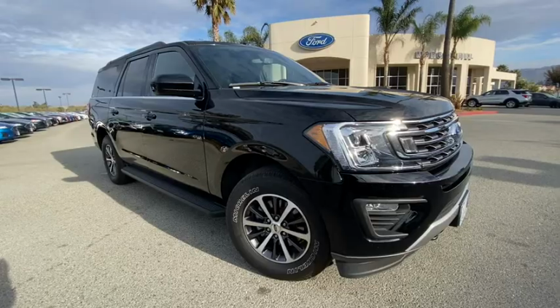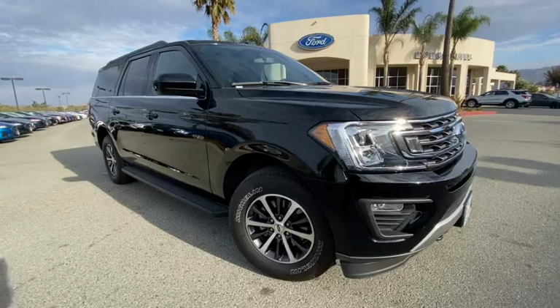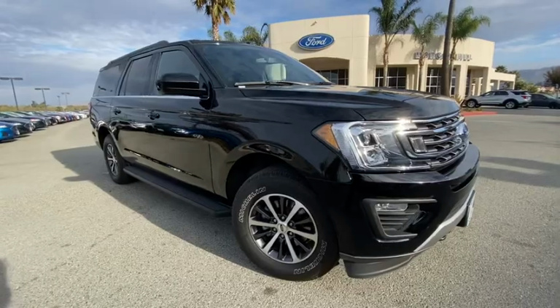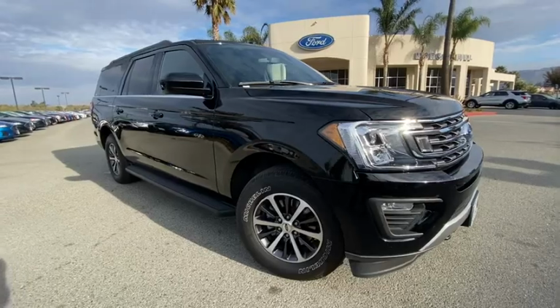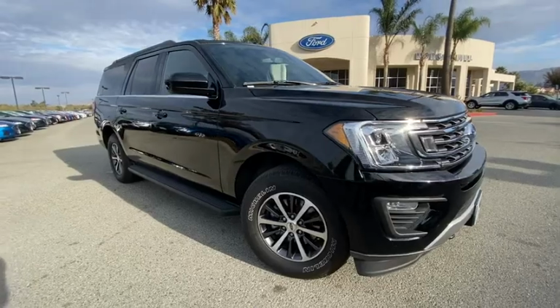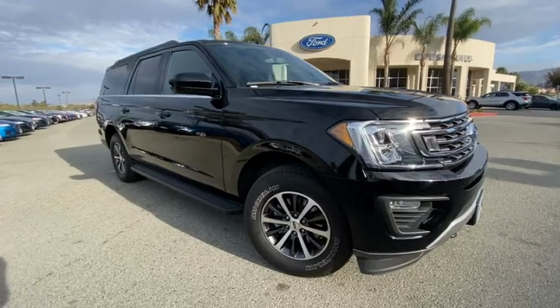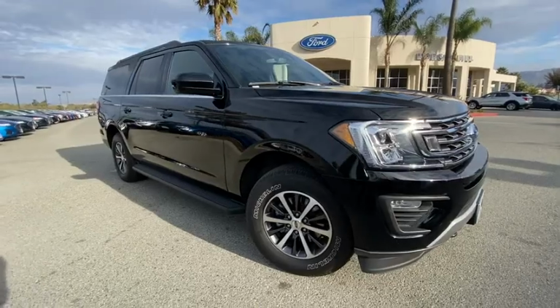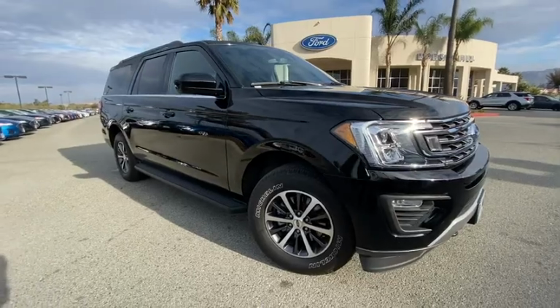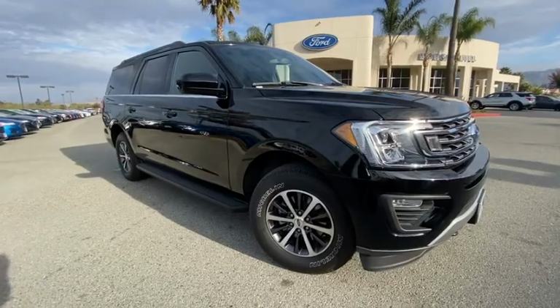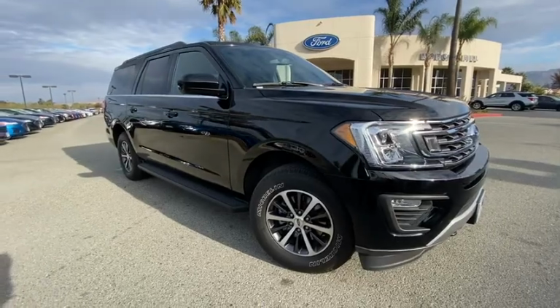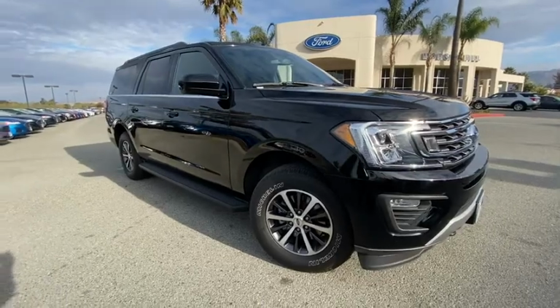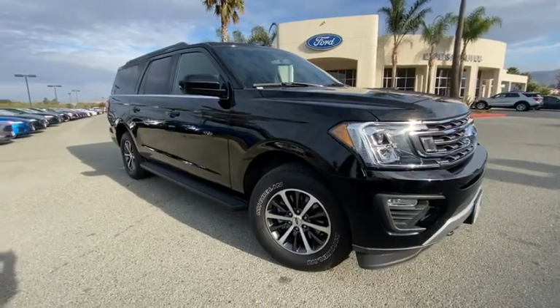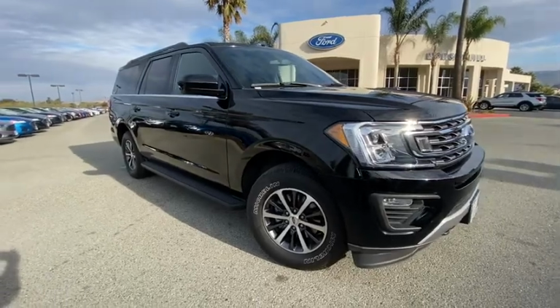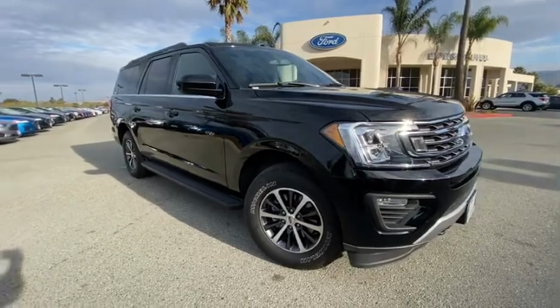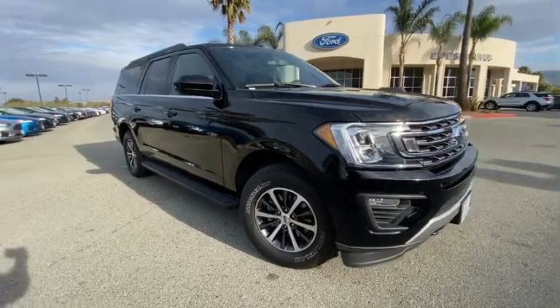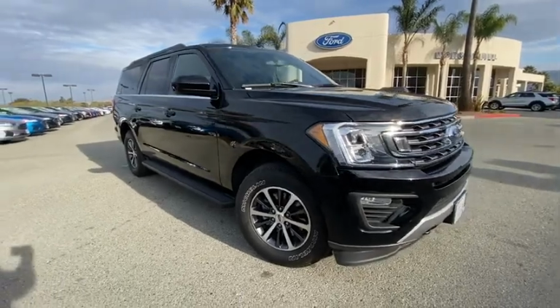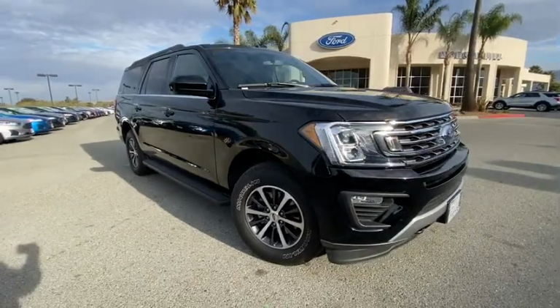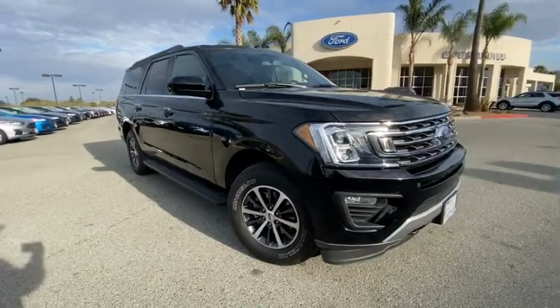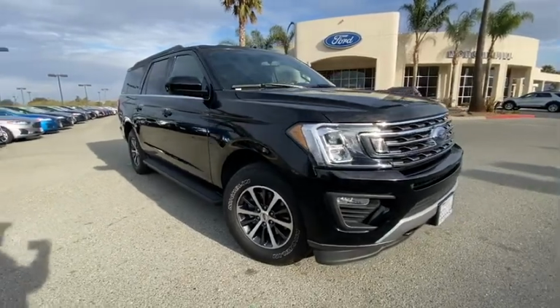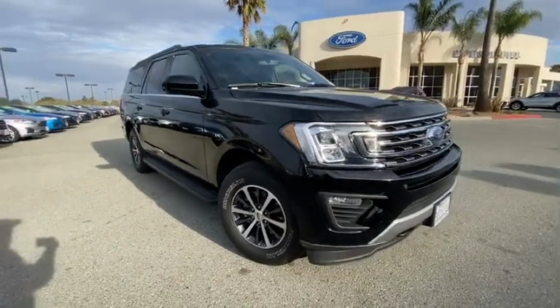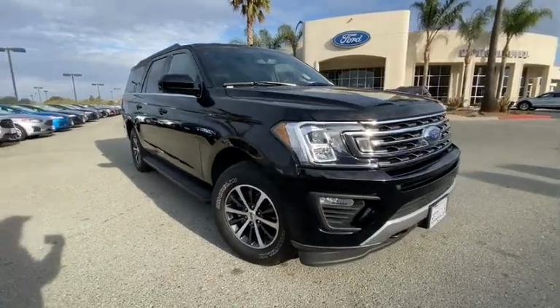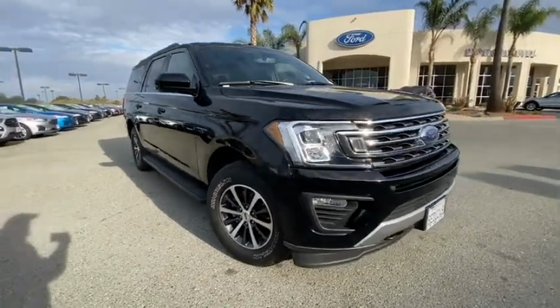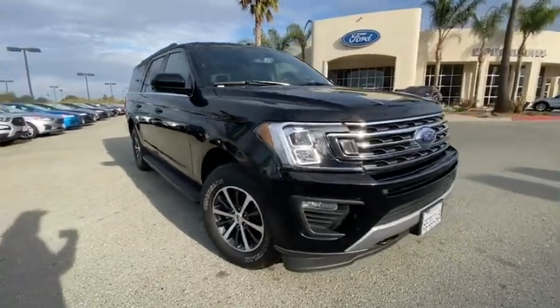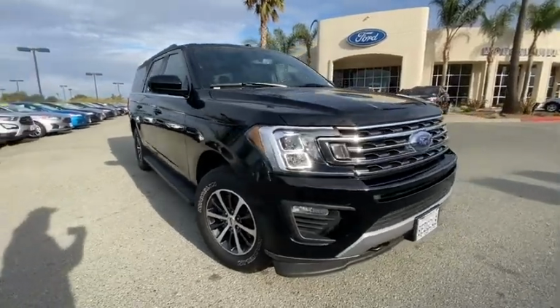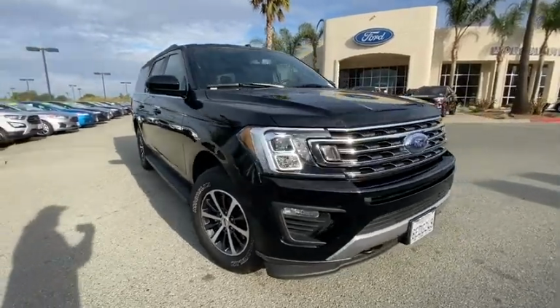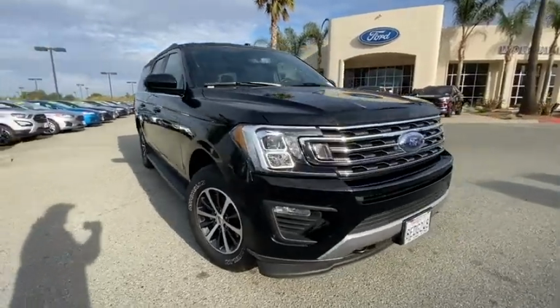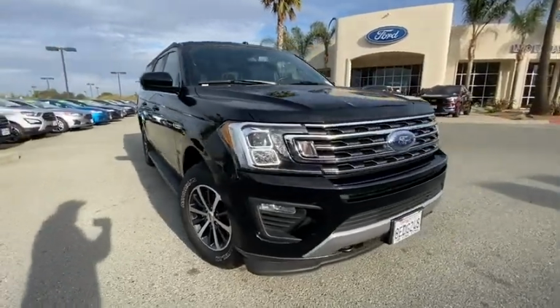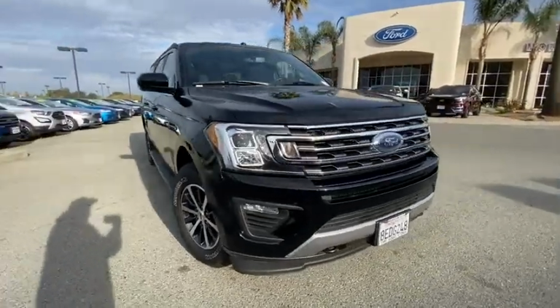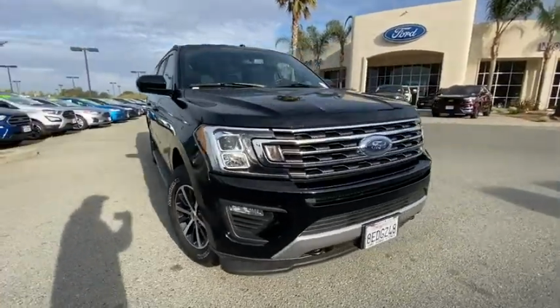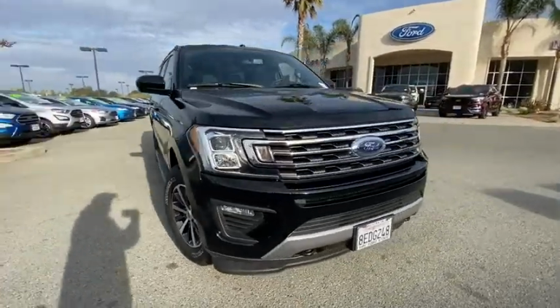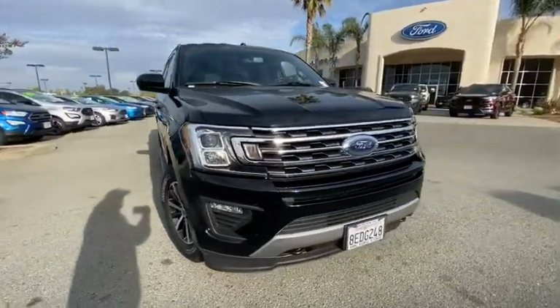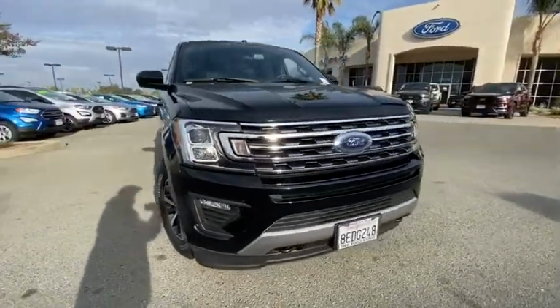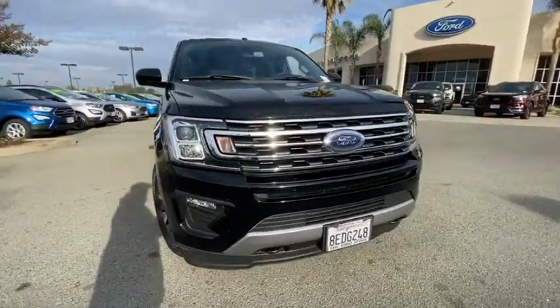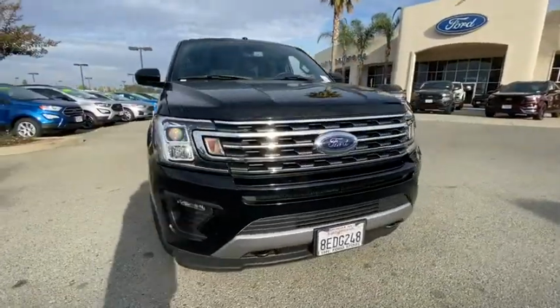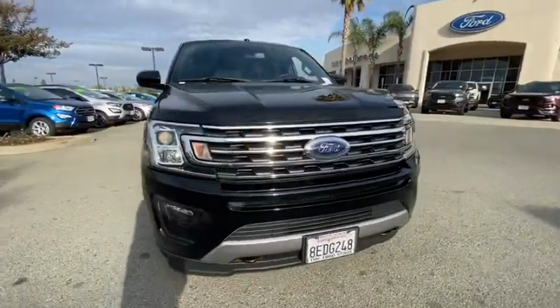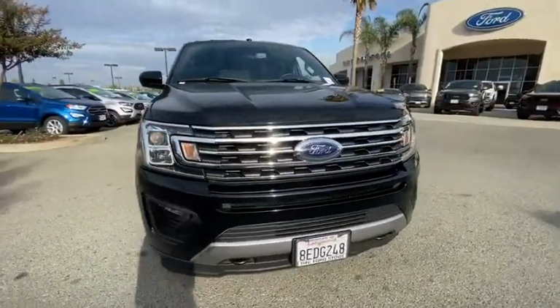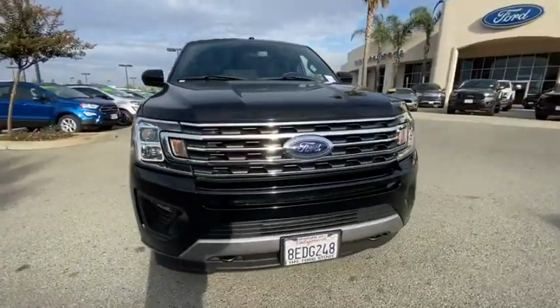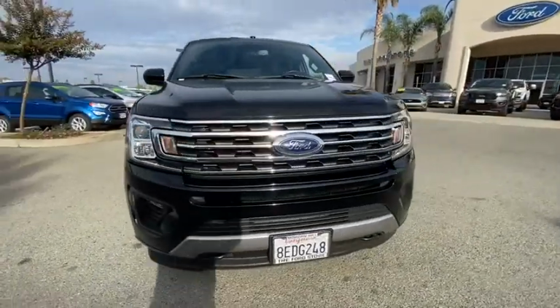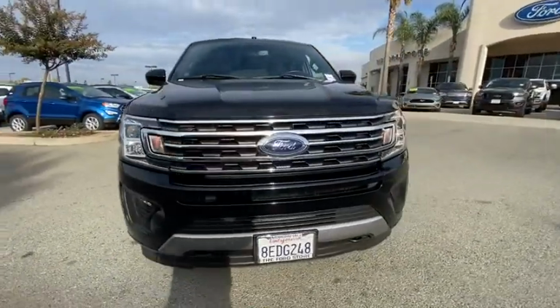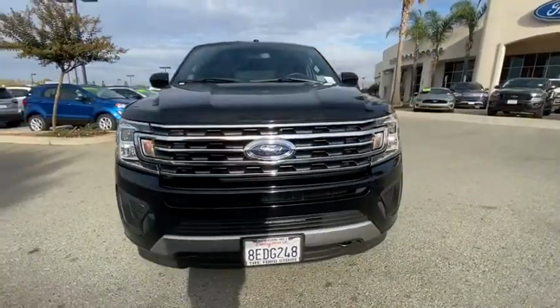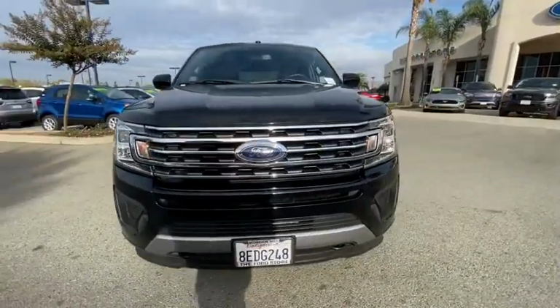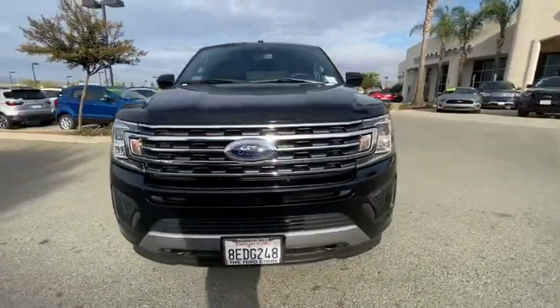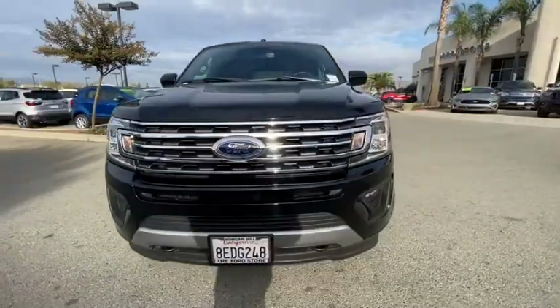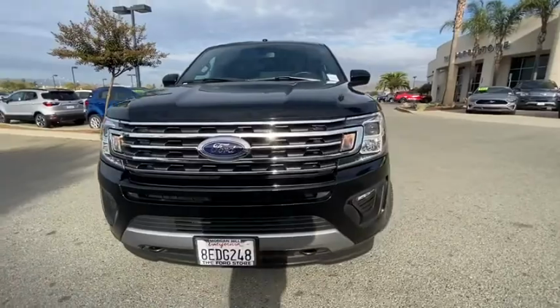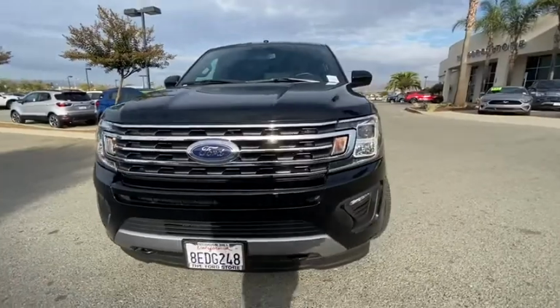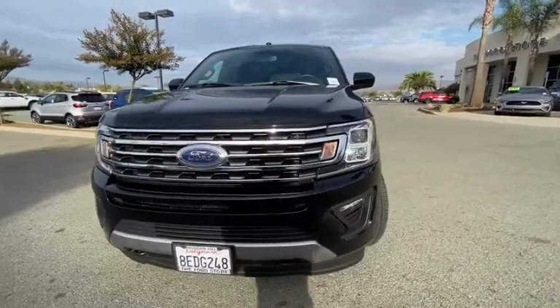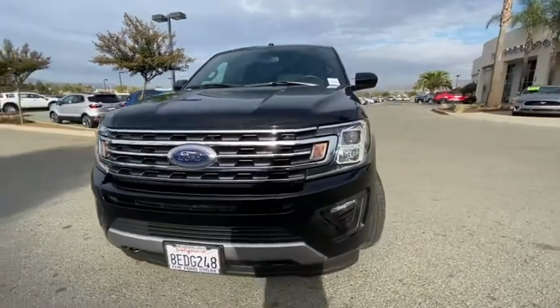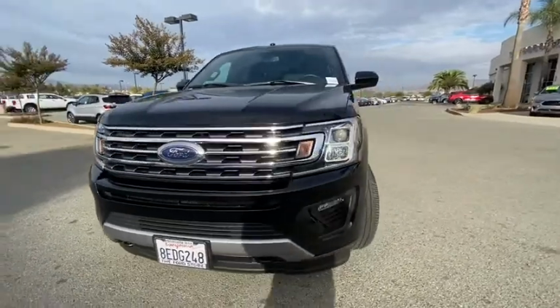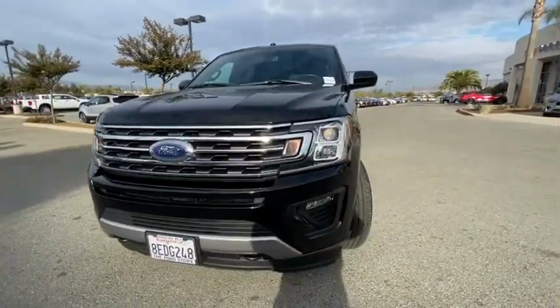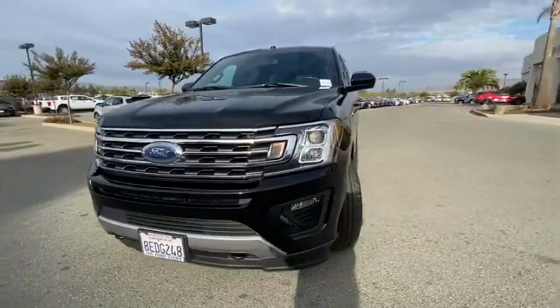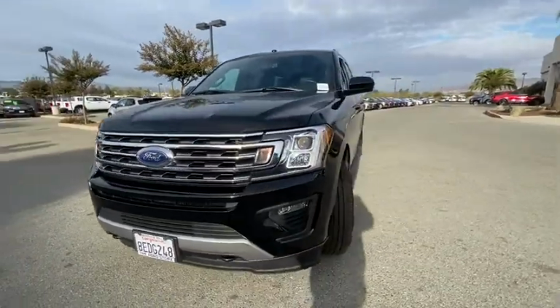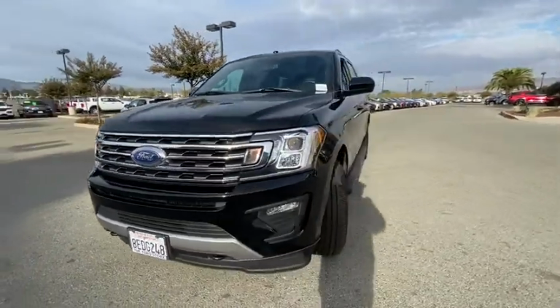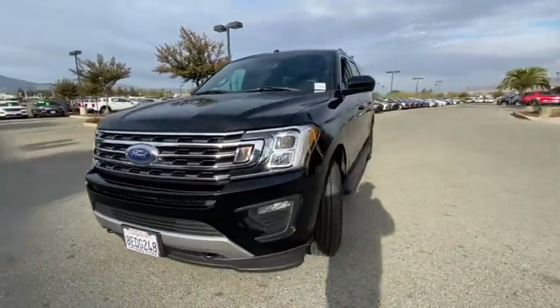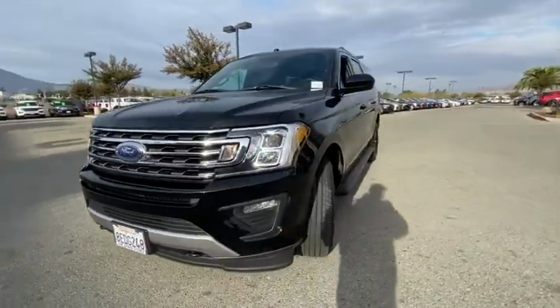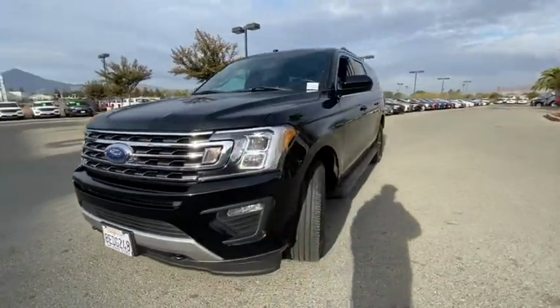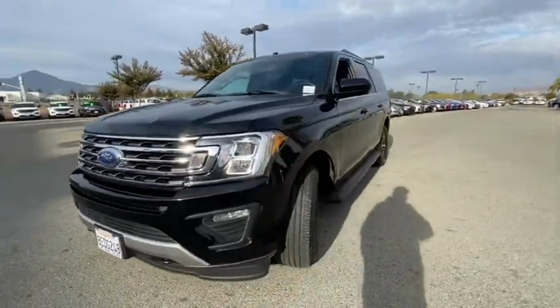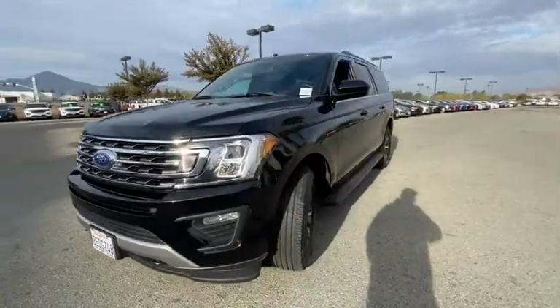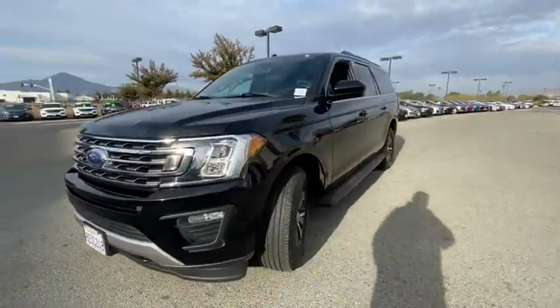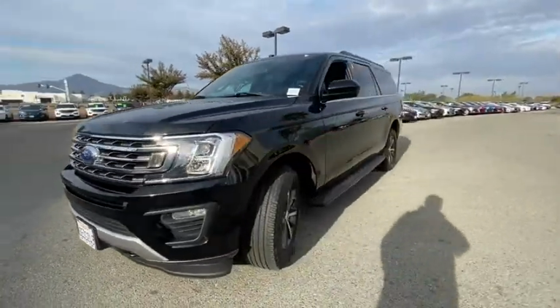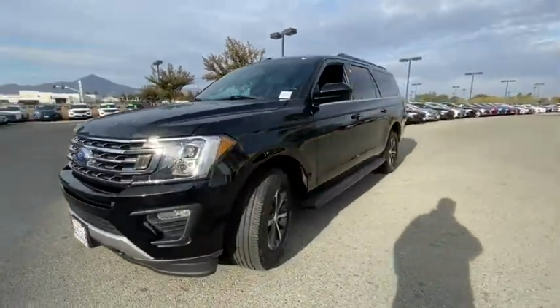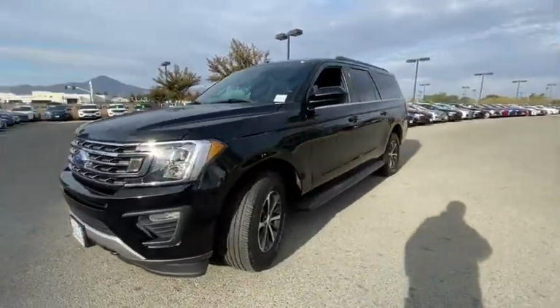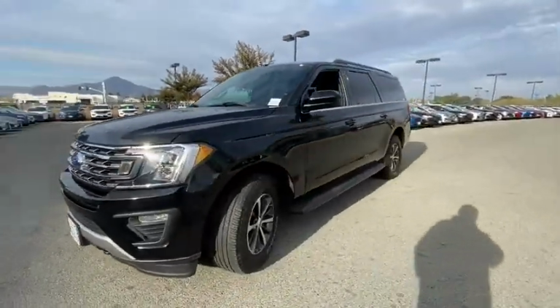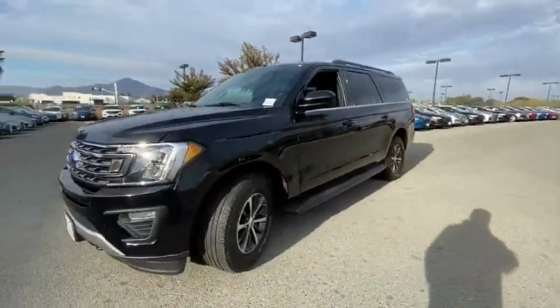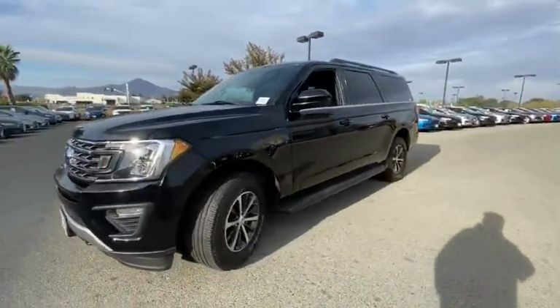You are going to love the 2018 Ford Expedition. Powerful, controlled, resourceful. Expedition.